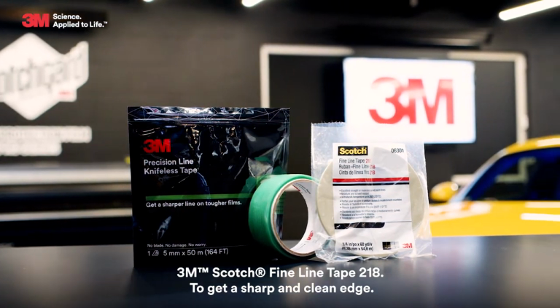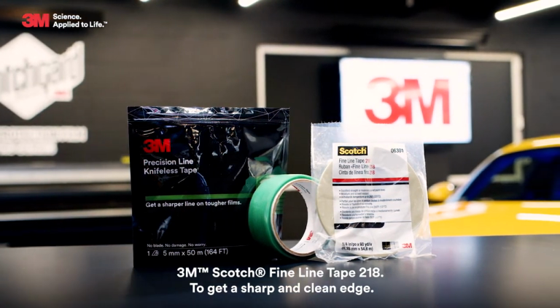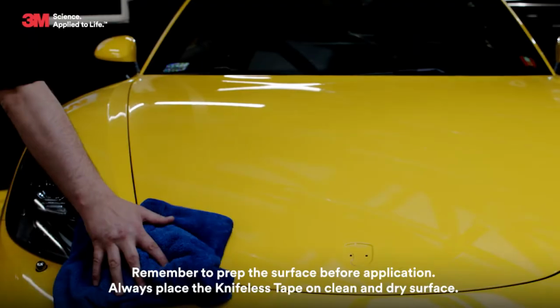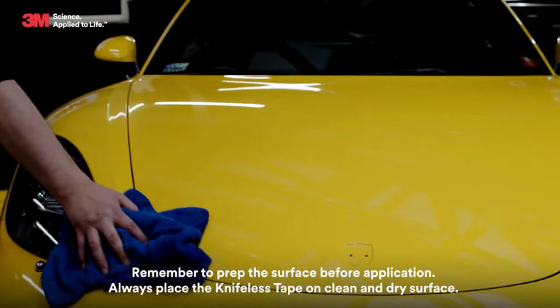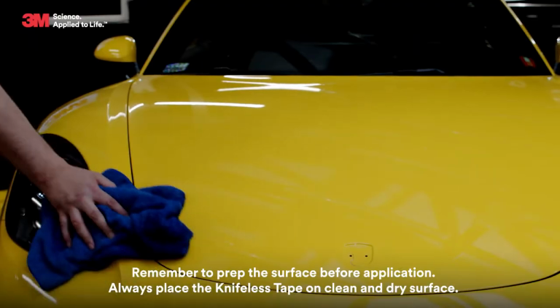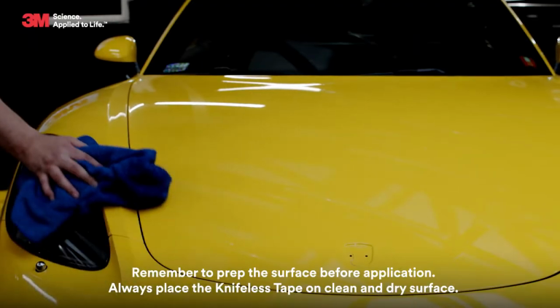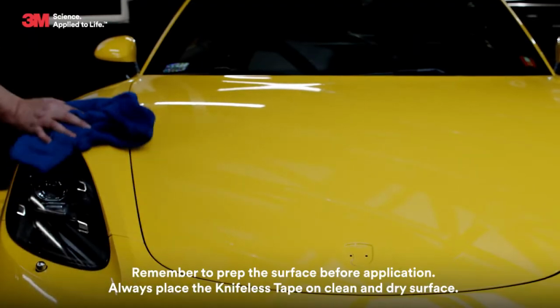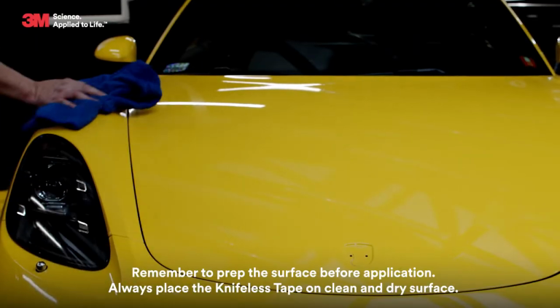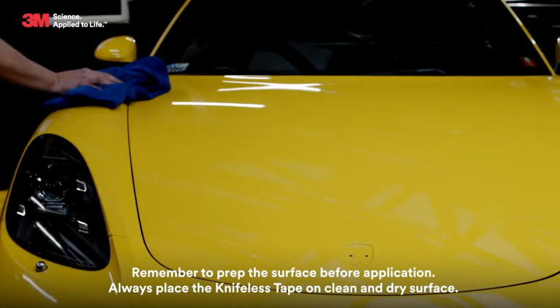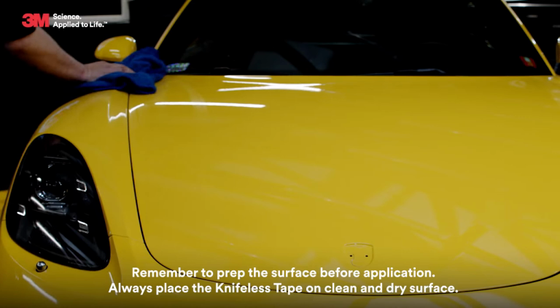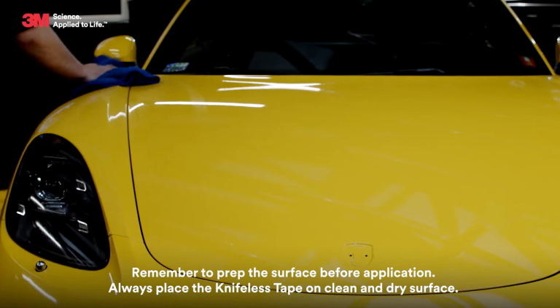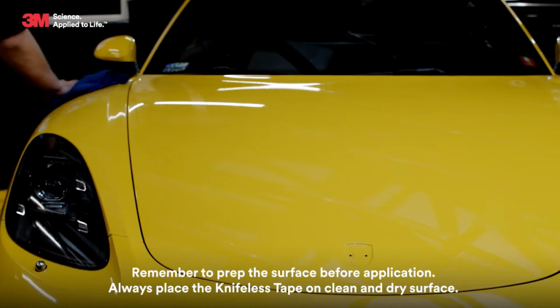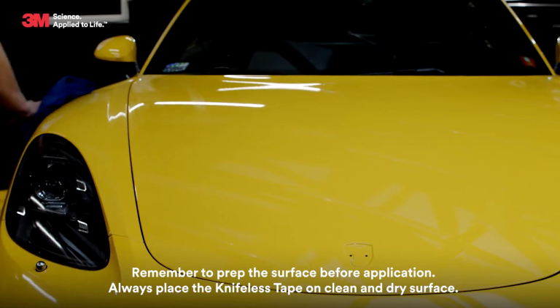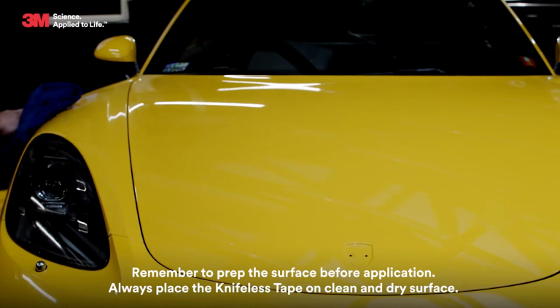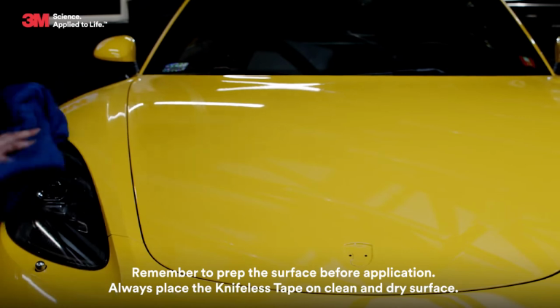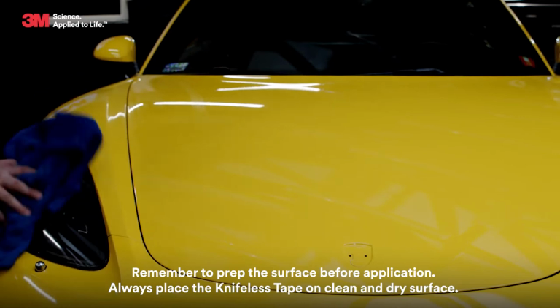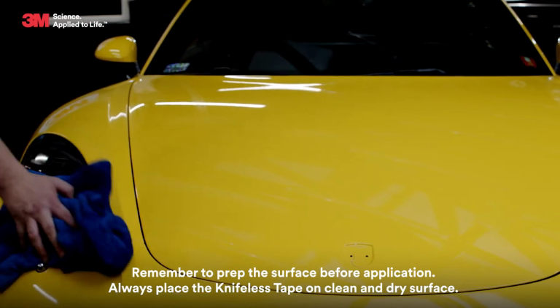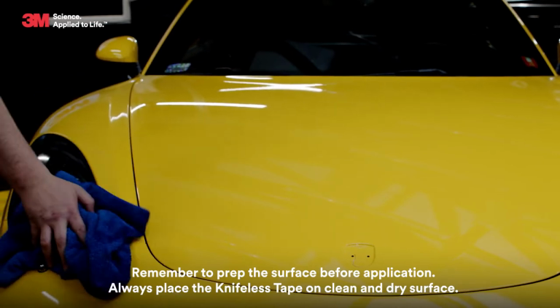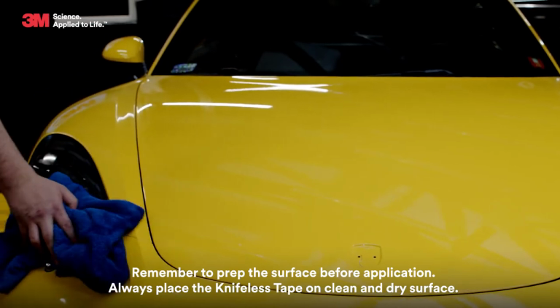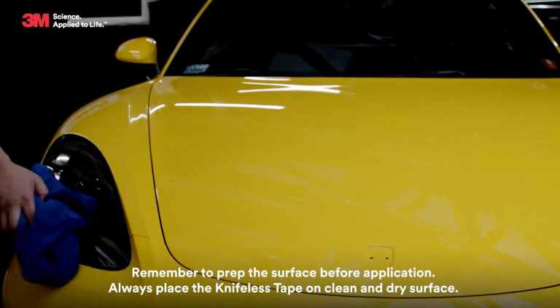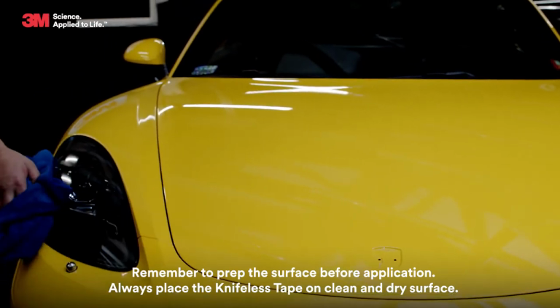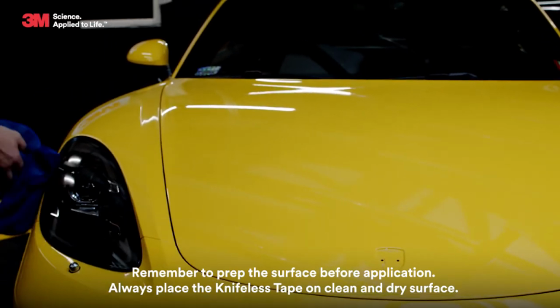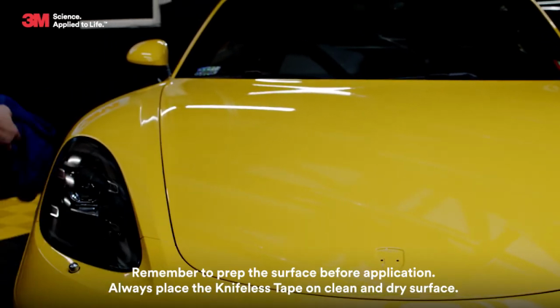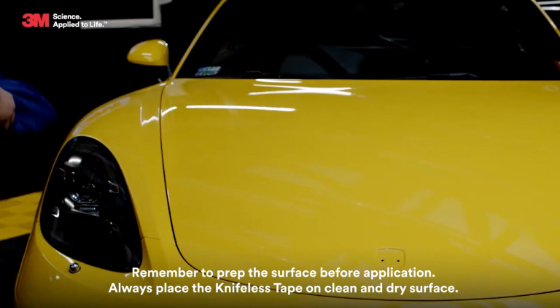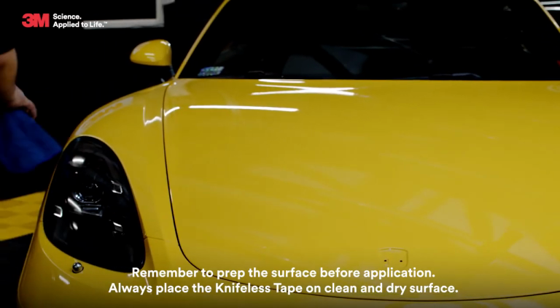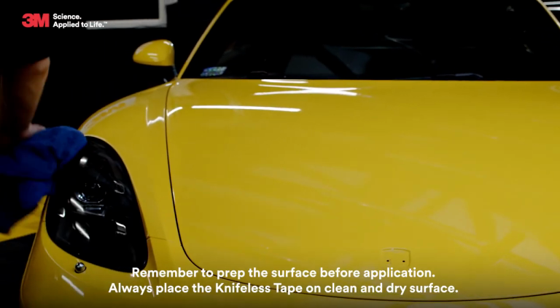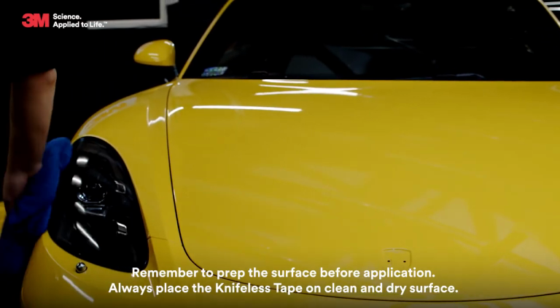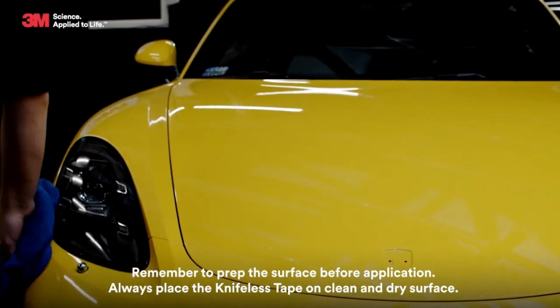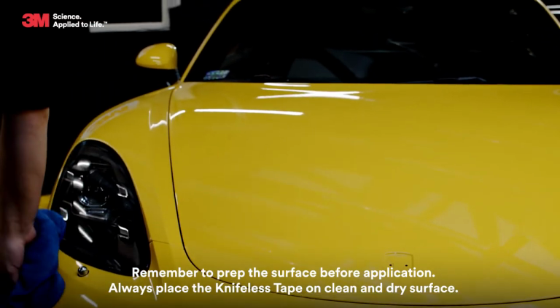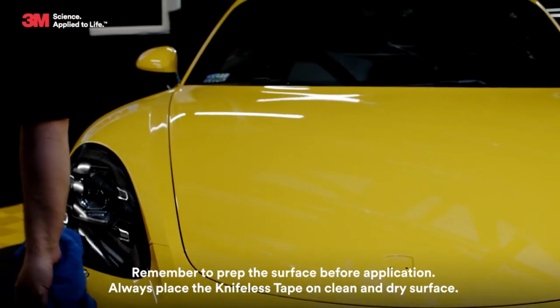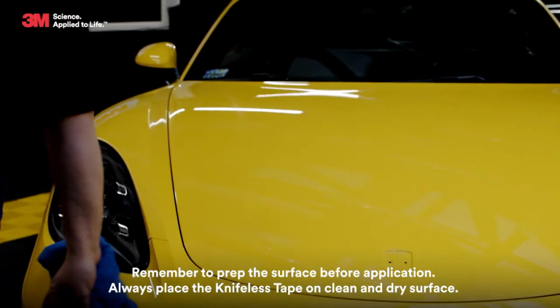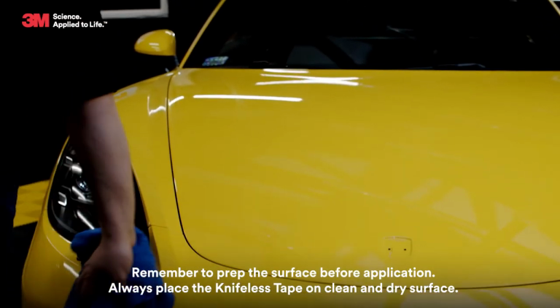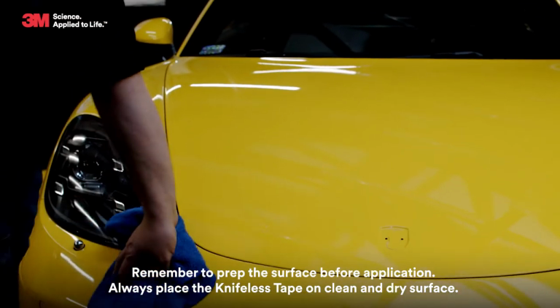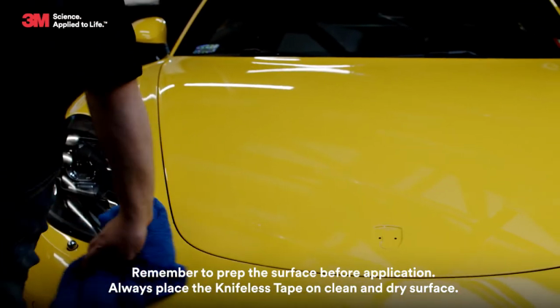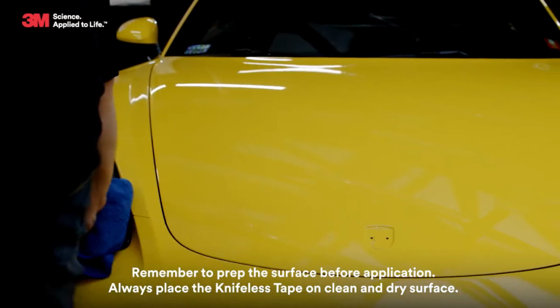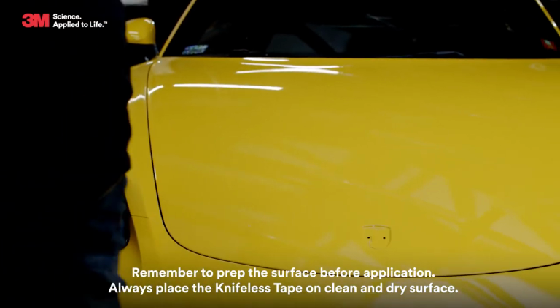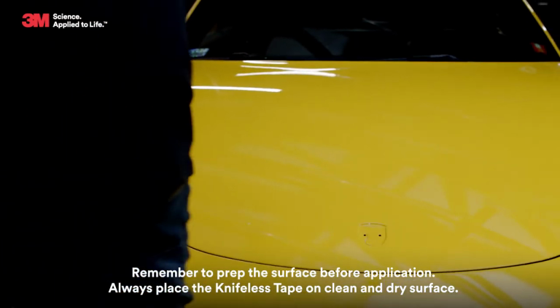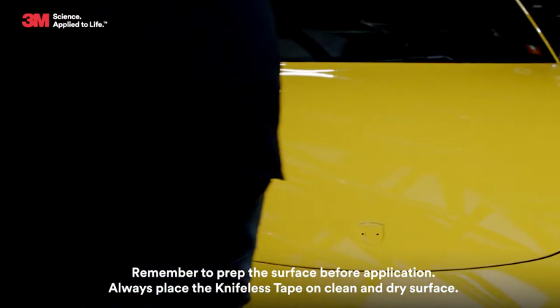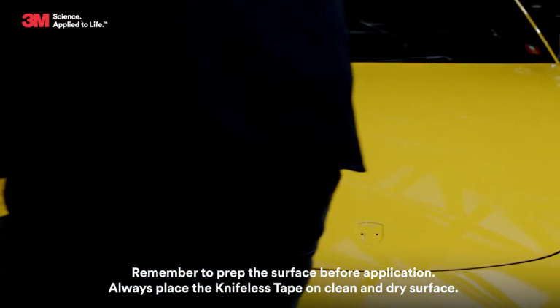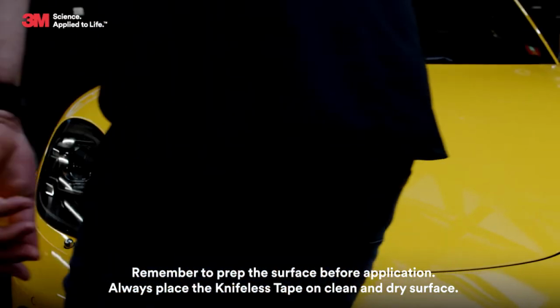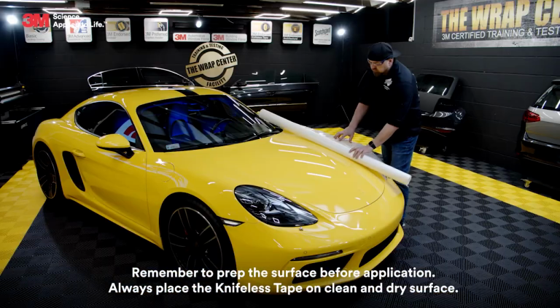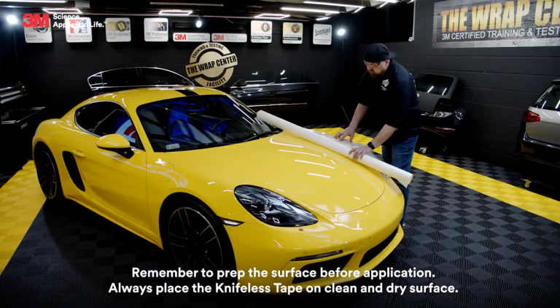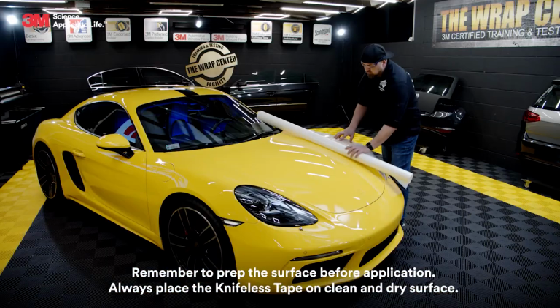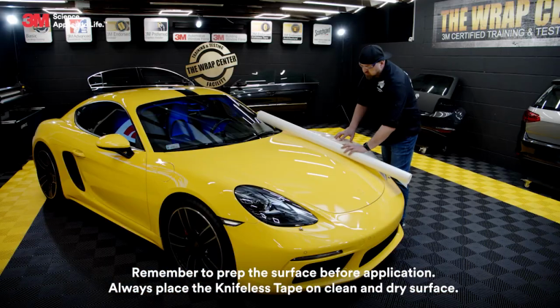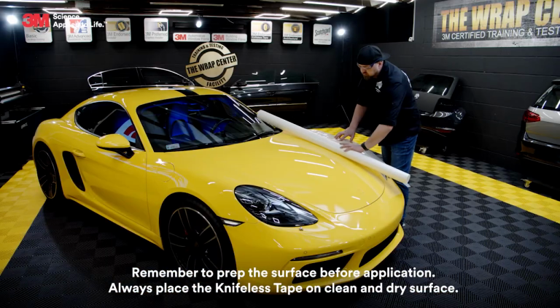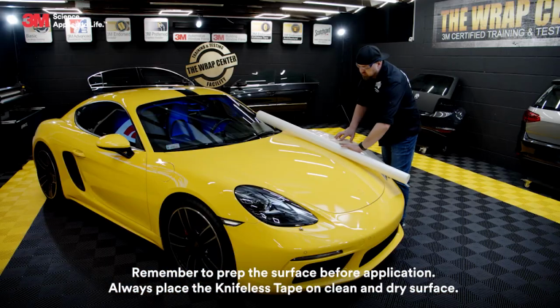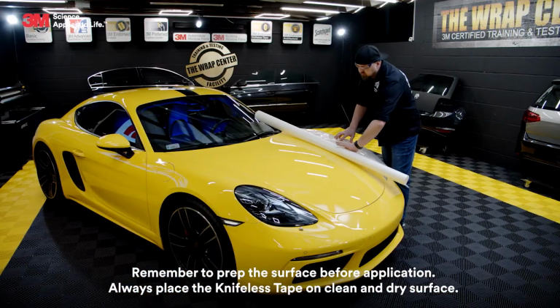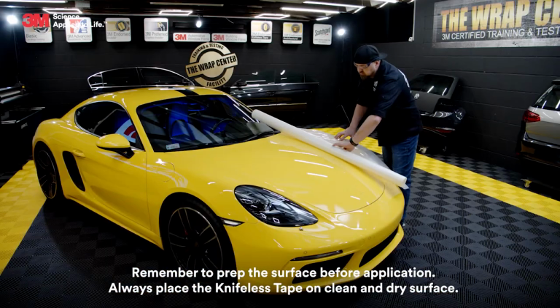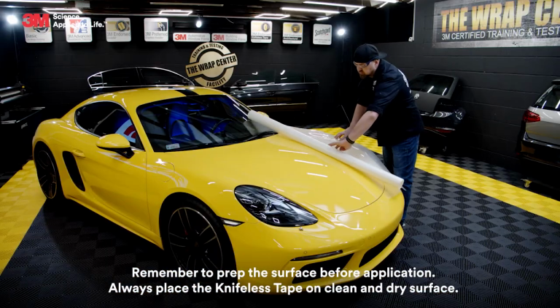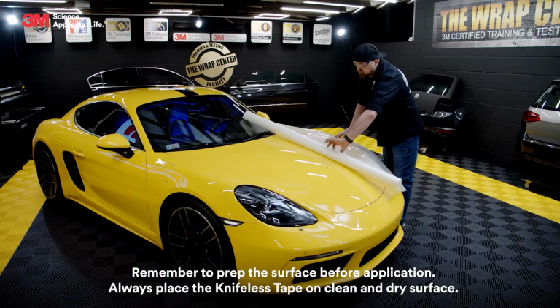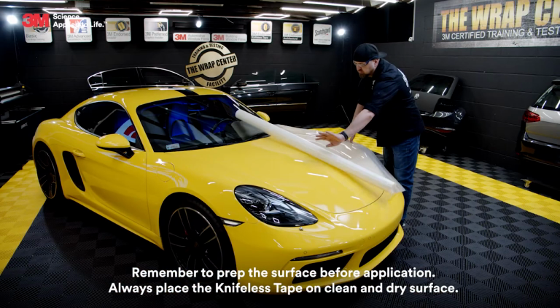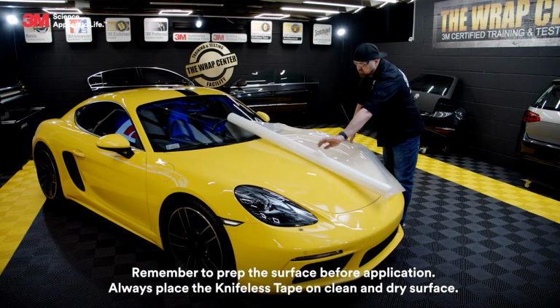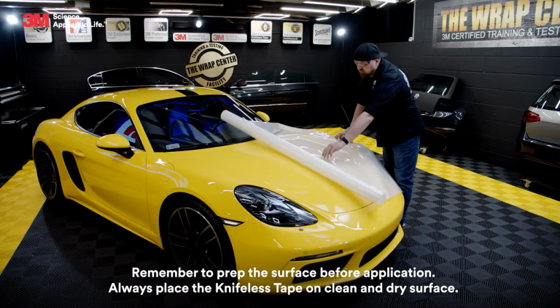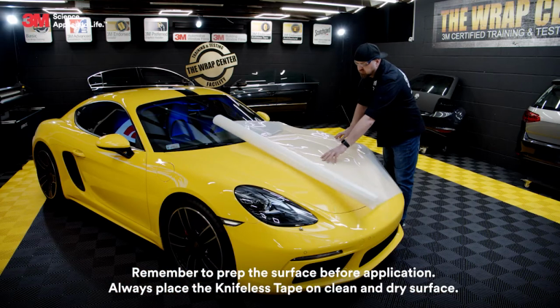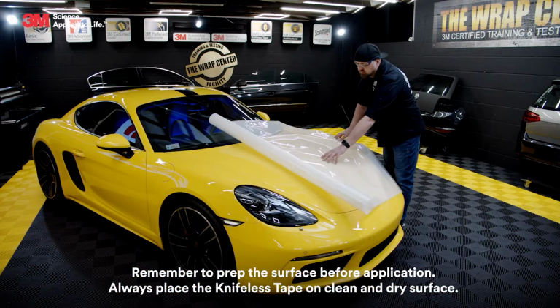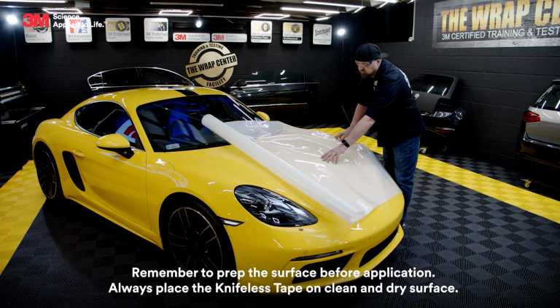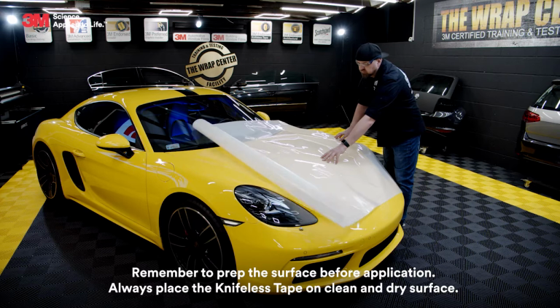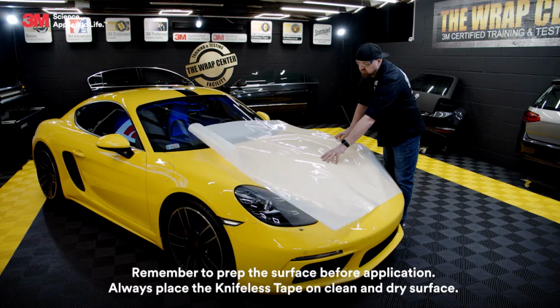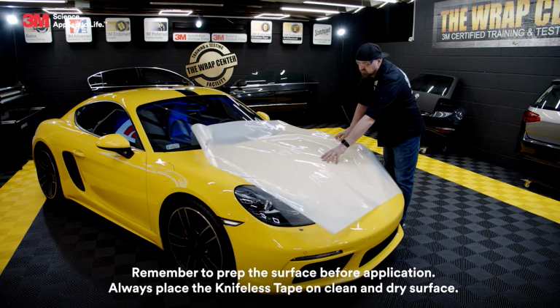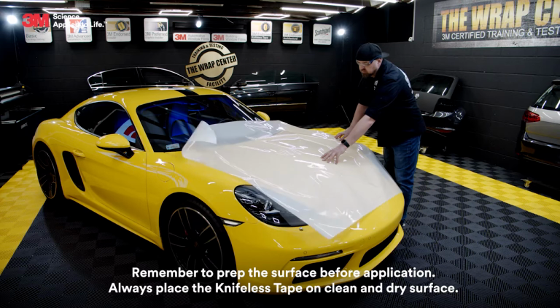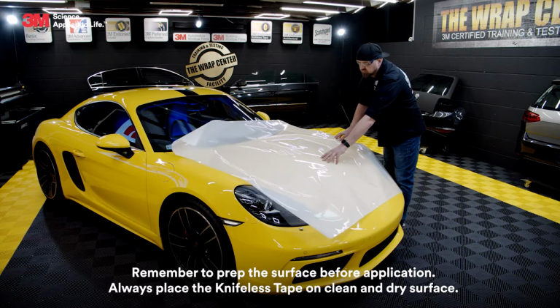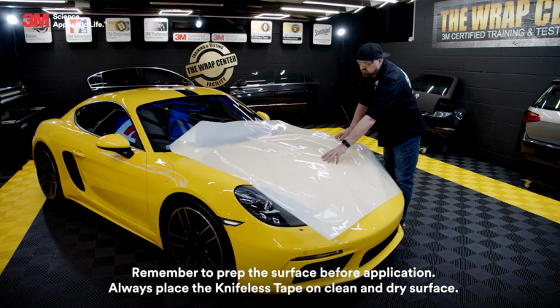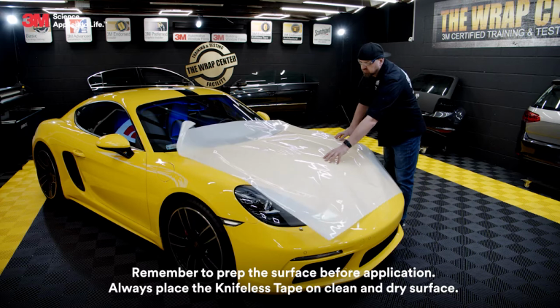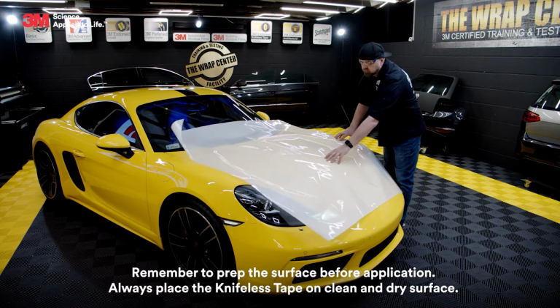Remember to prep the surface before application. Always place the knifeless tape on a clean and dry surface.